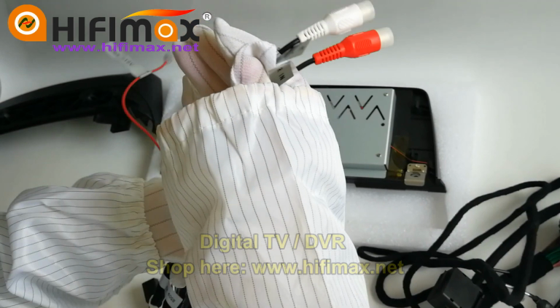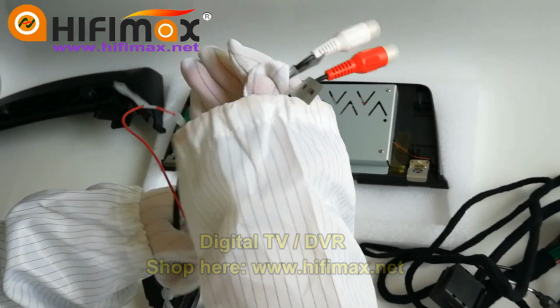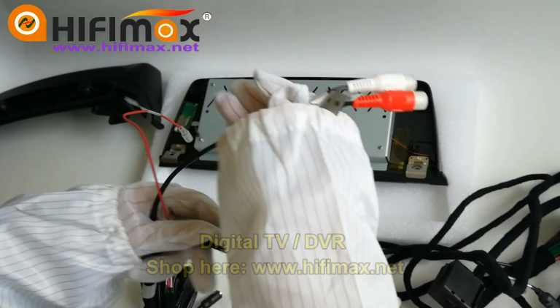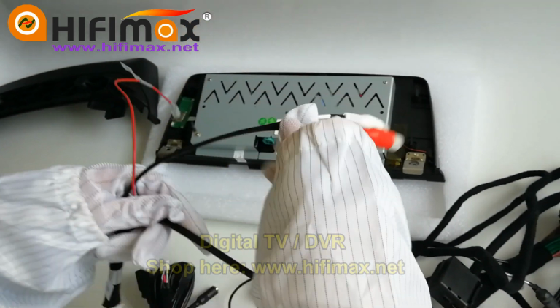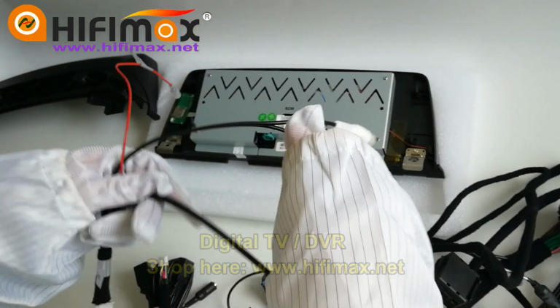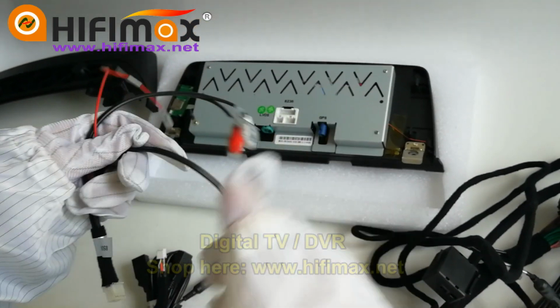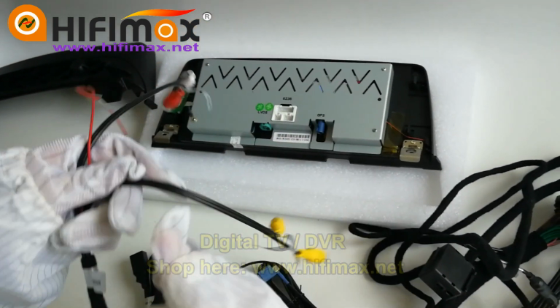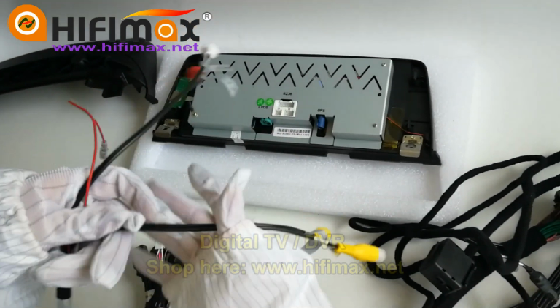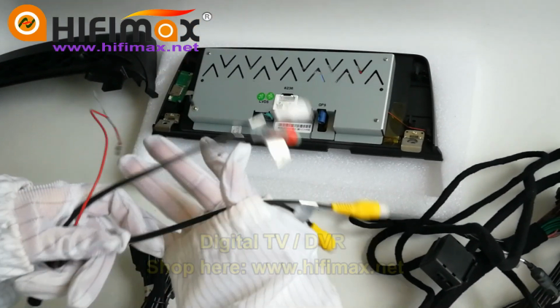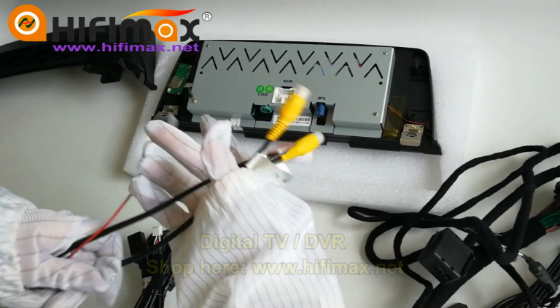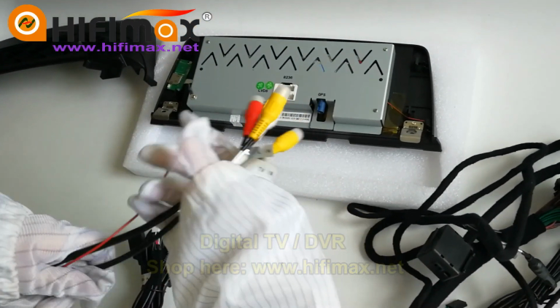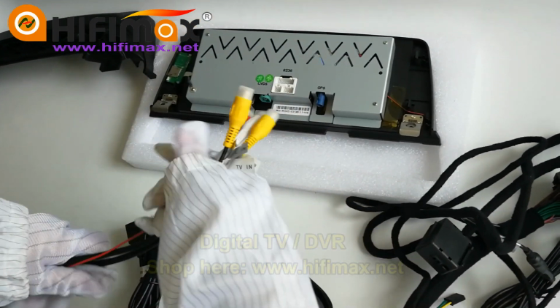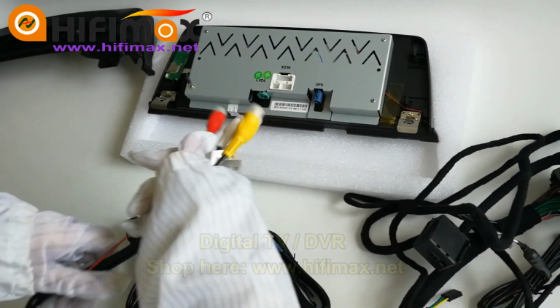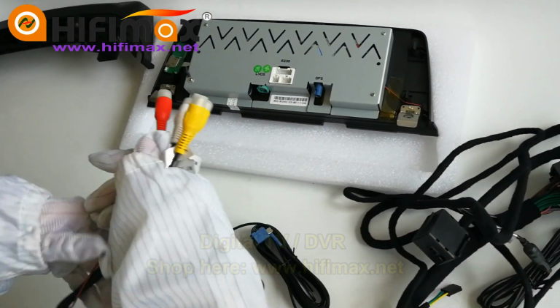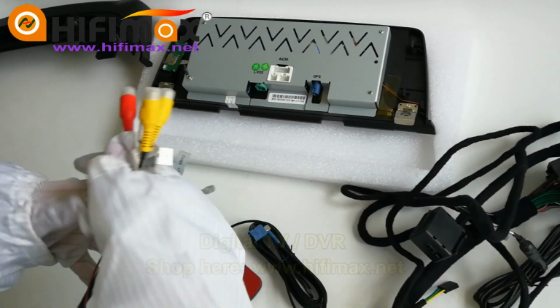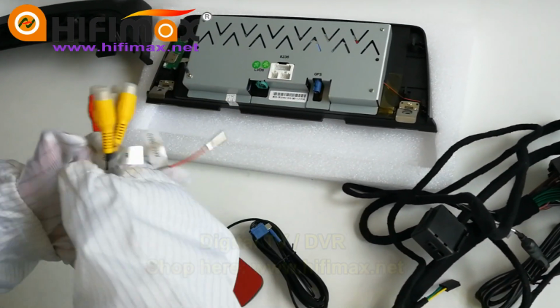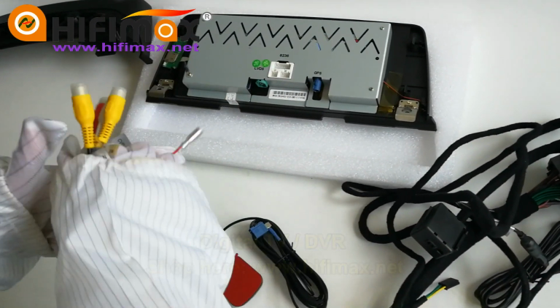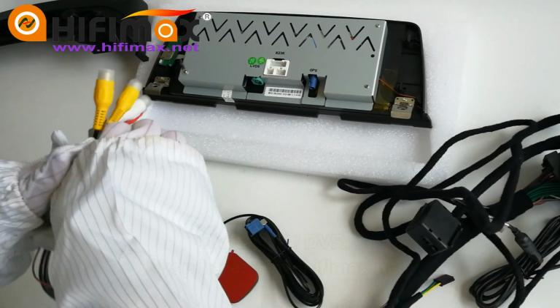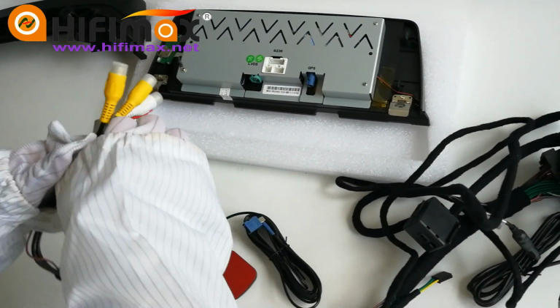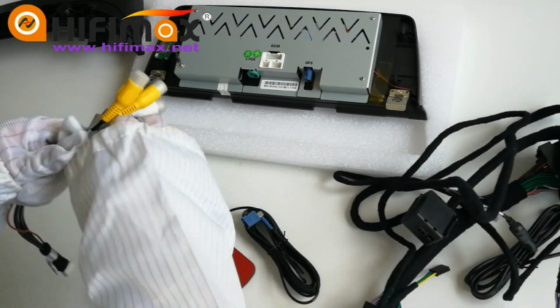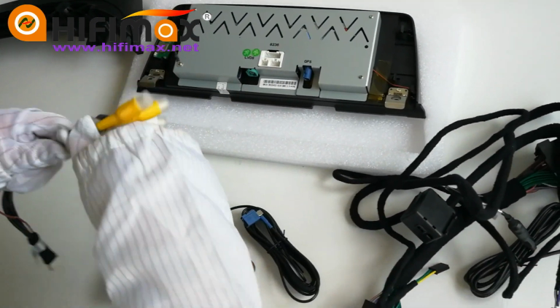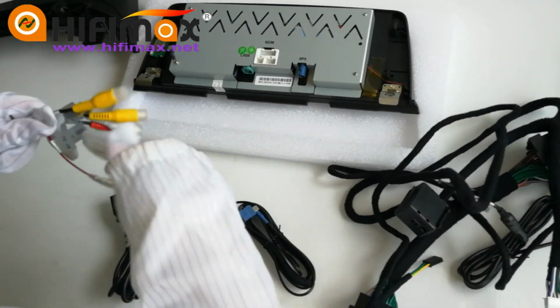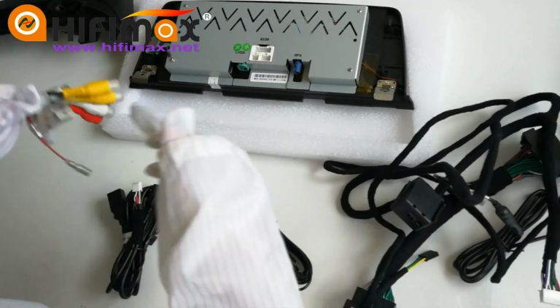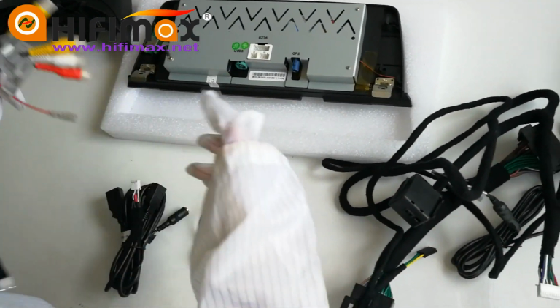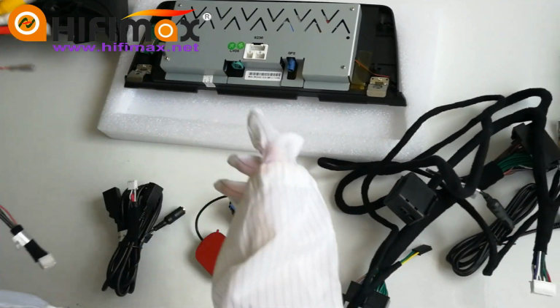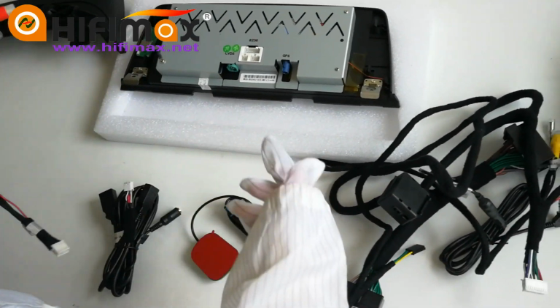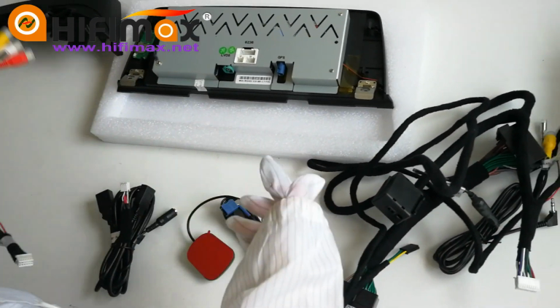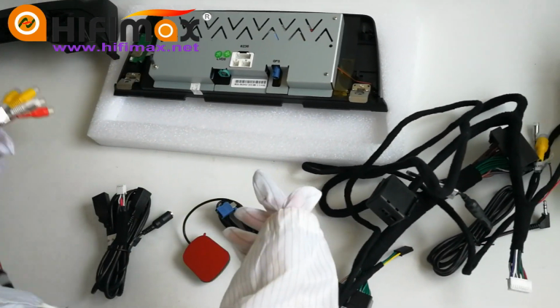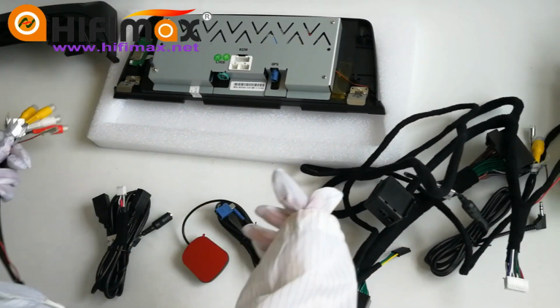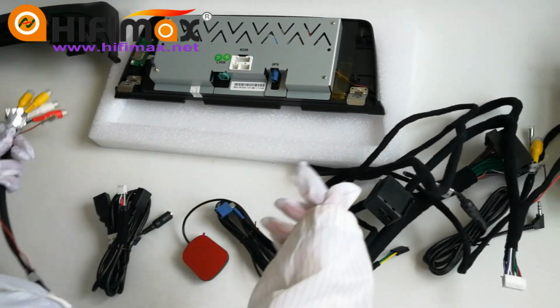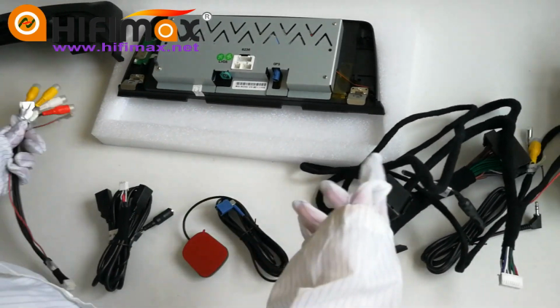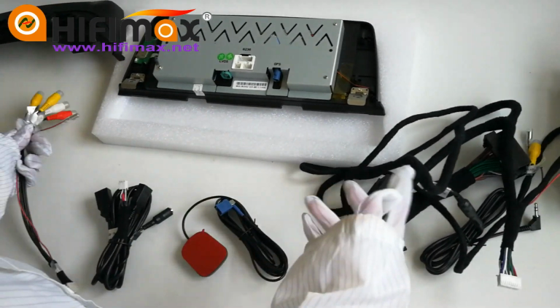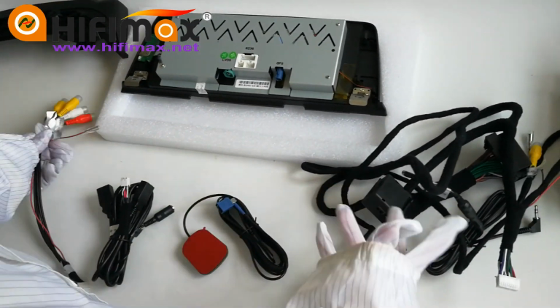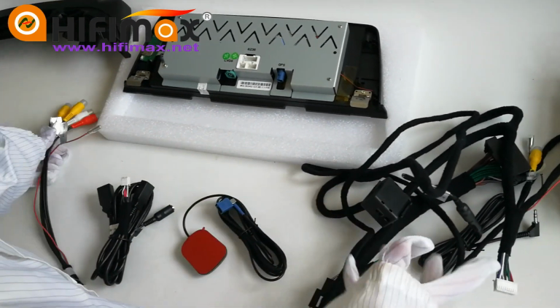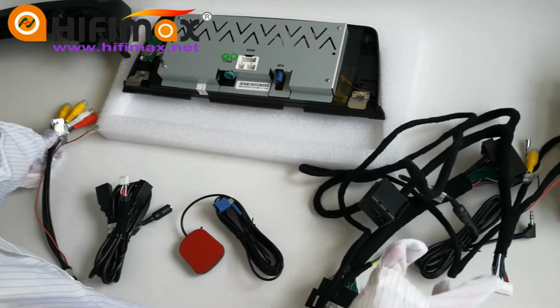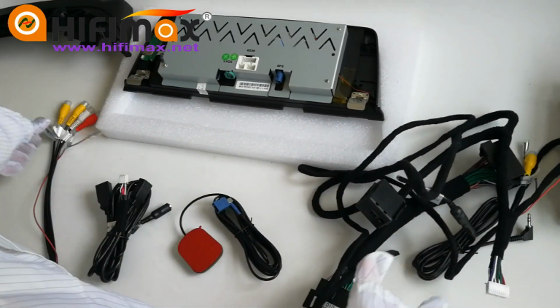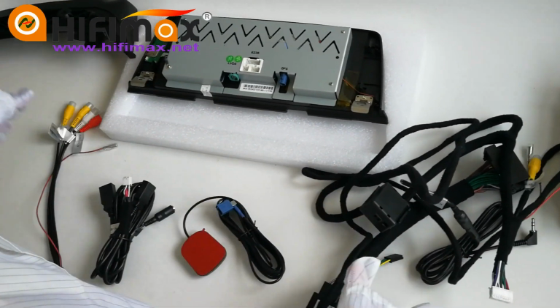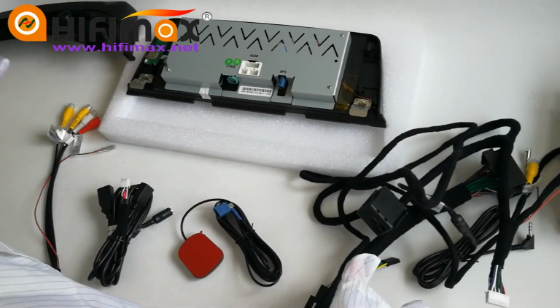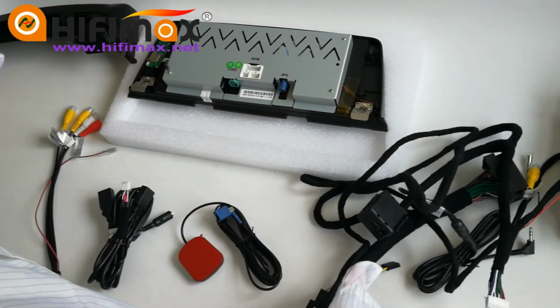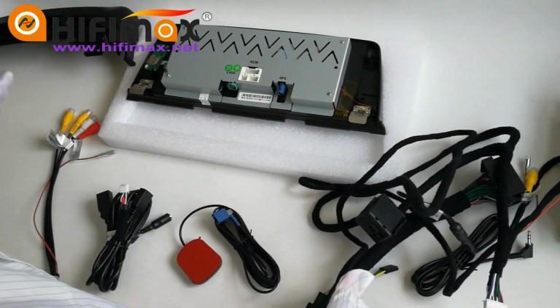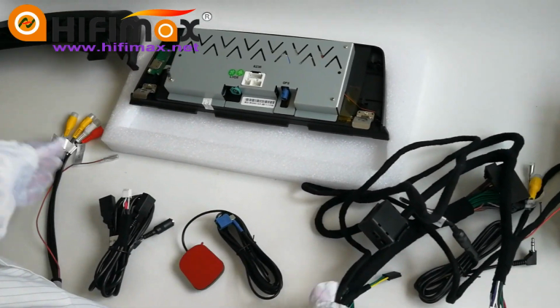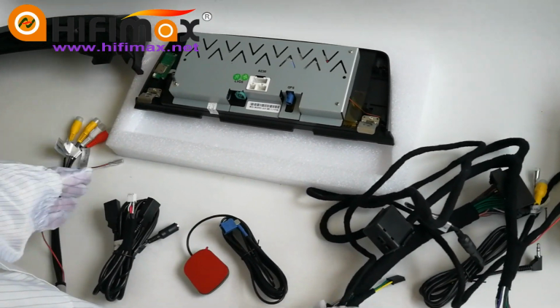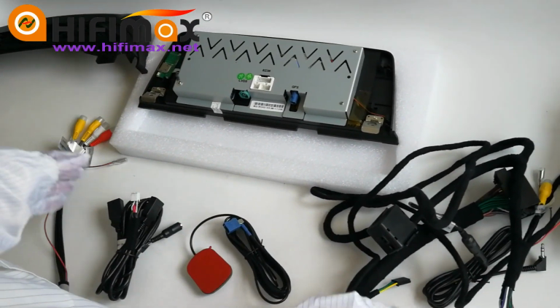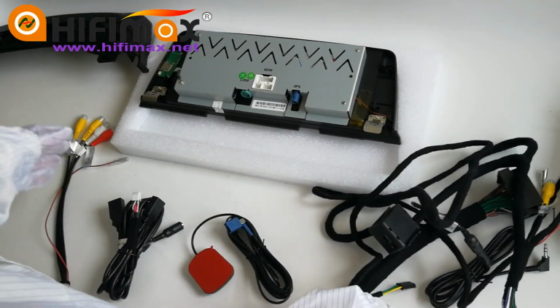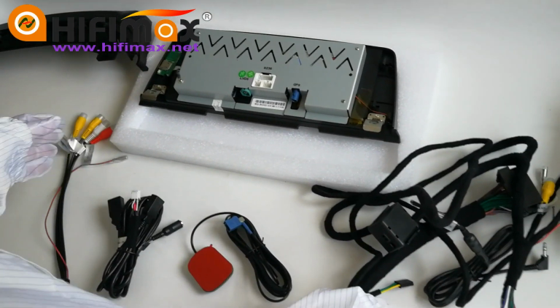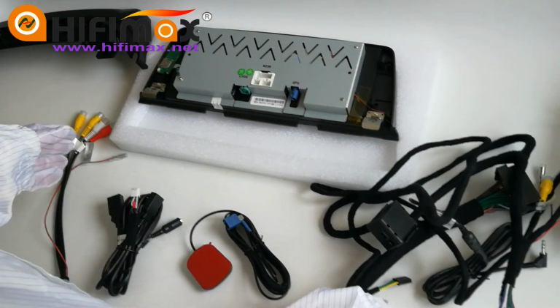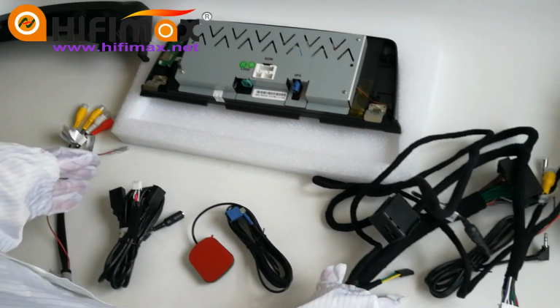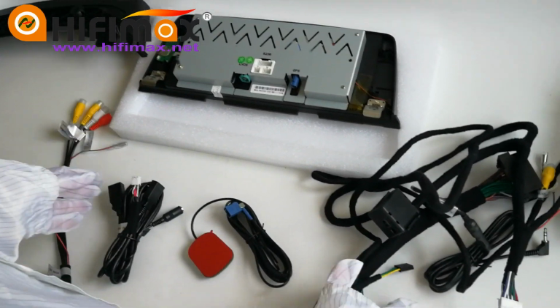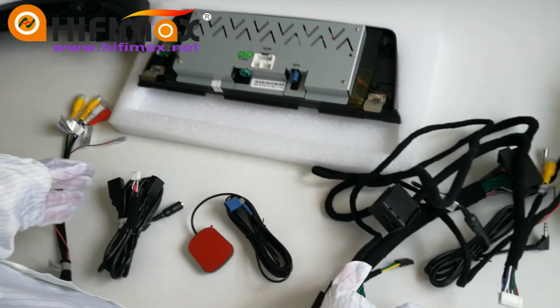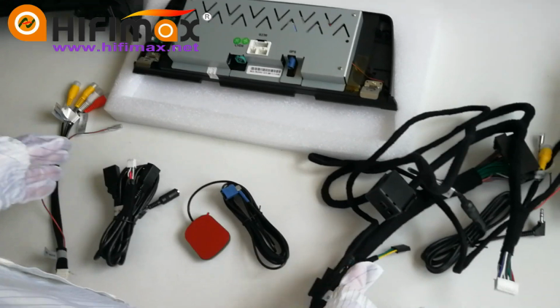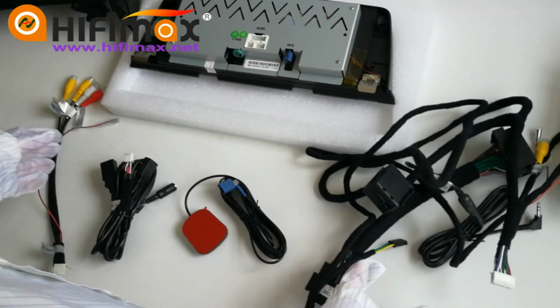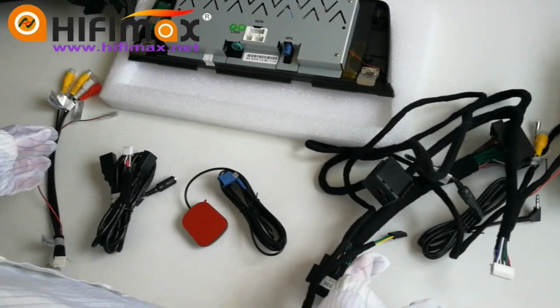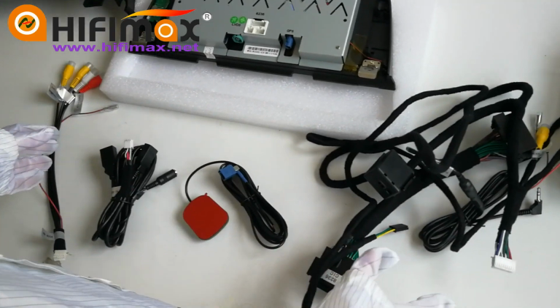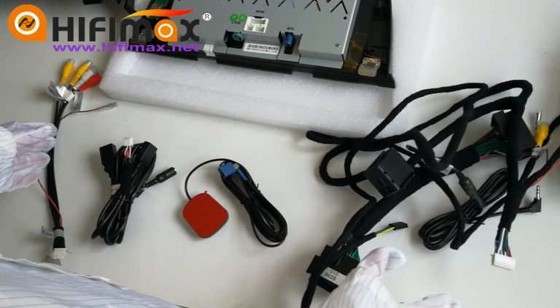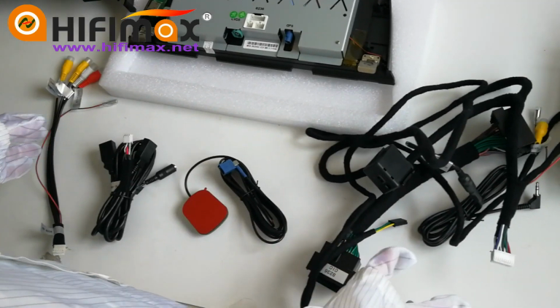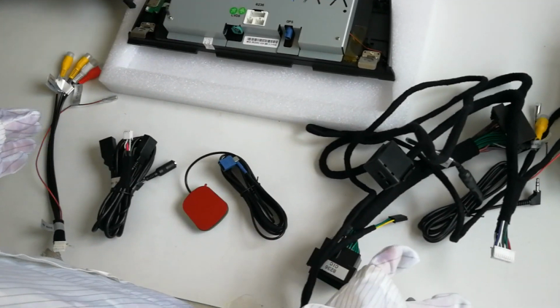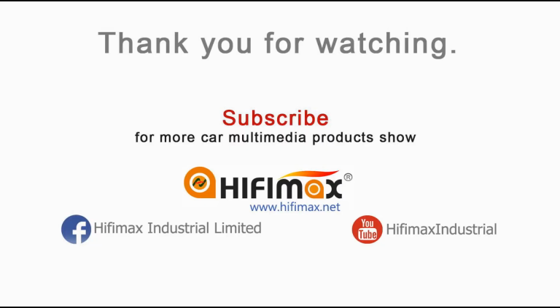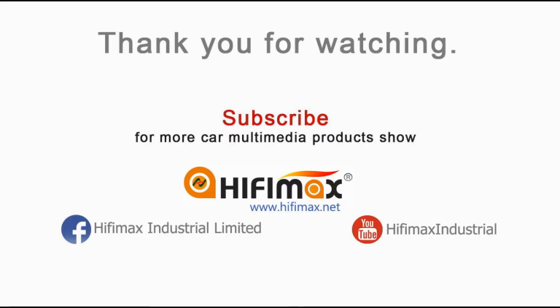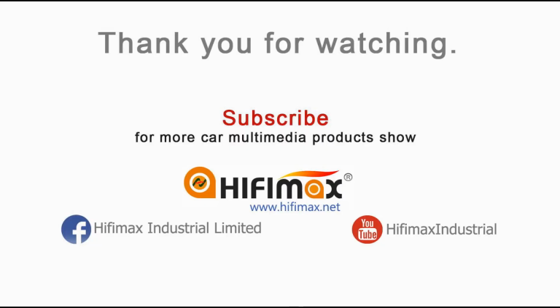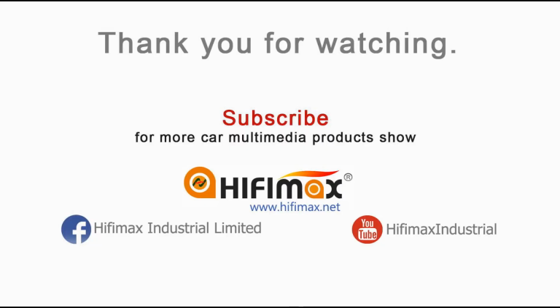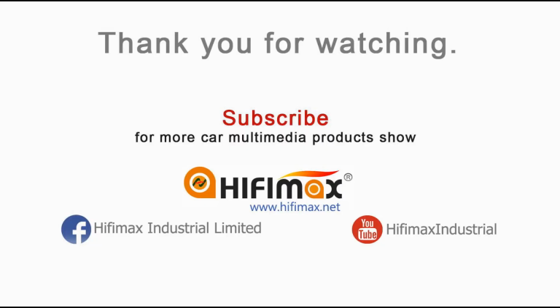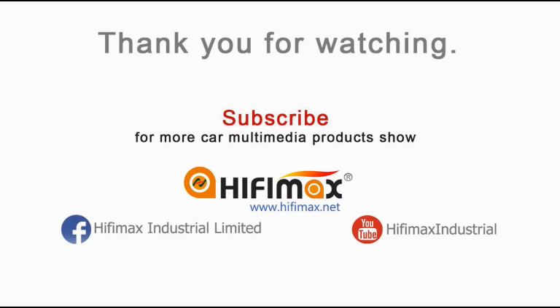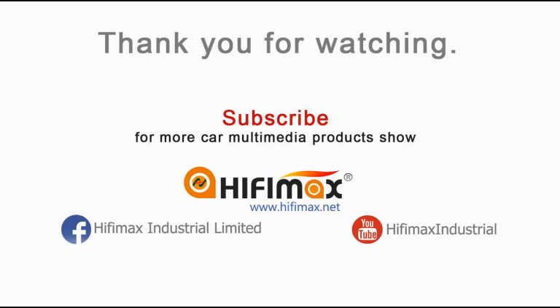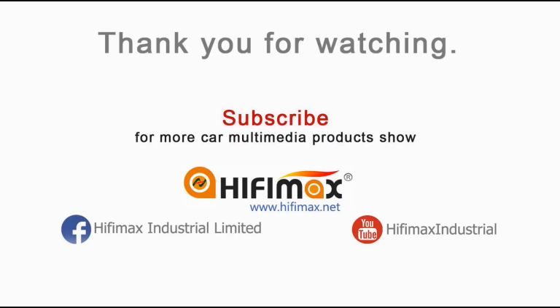So that's all. Thanks for watching. I'll see you next time. Bye.